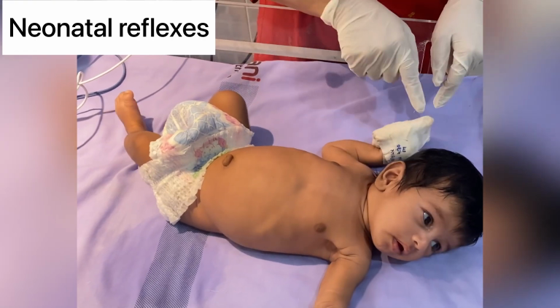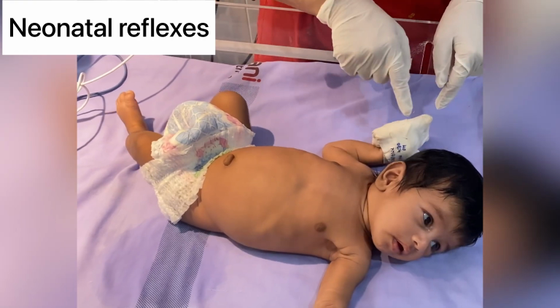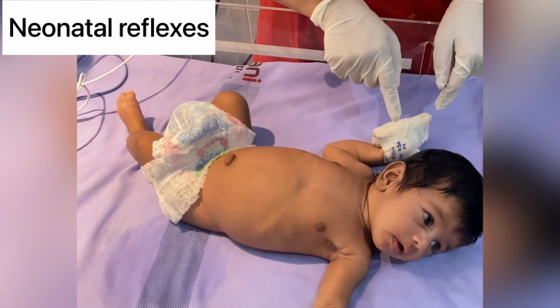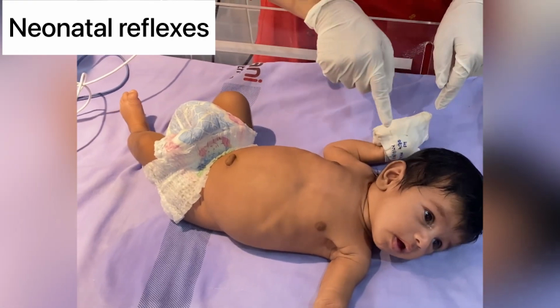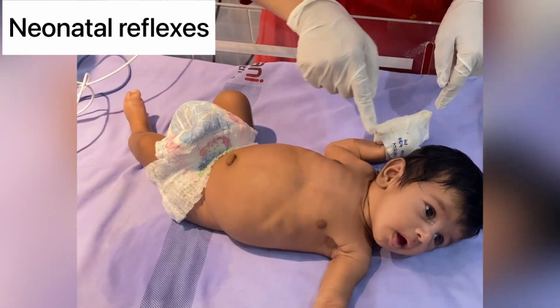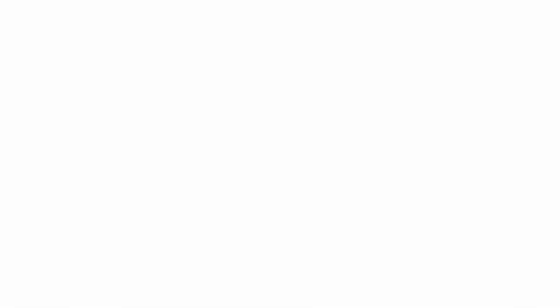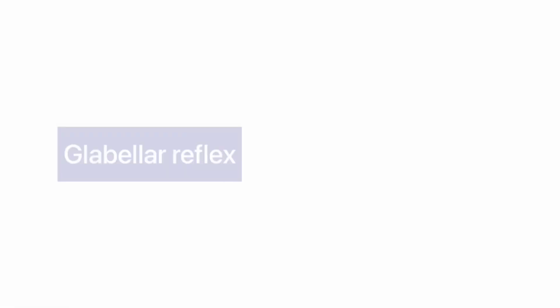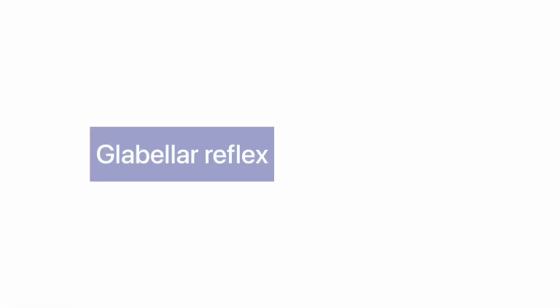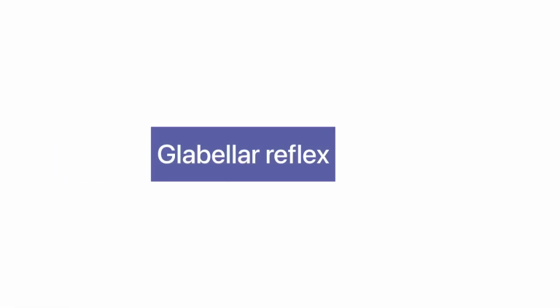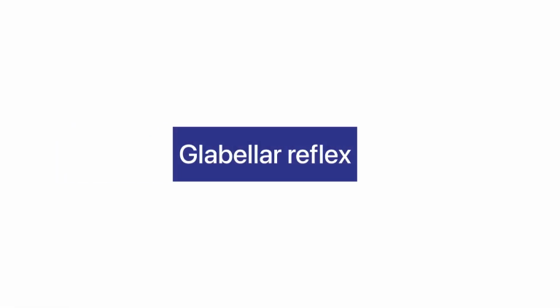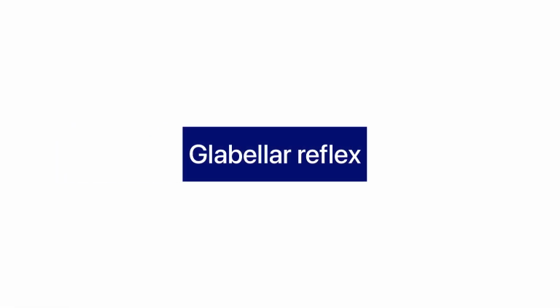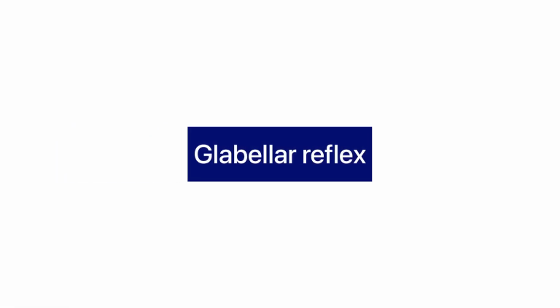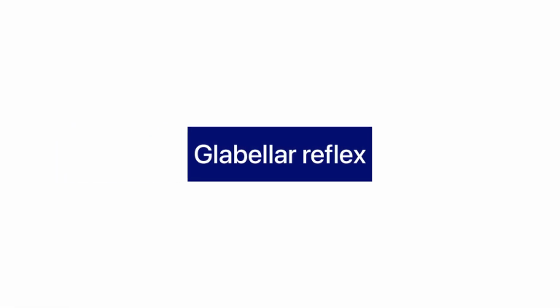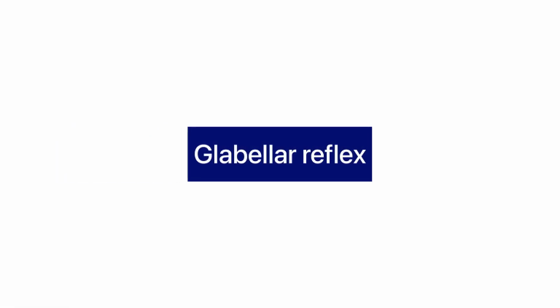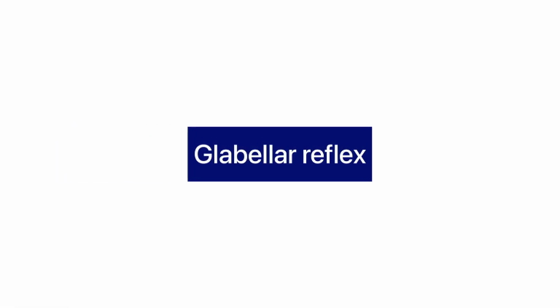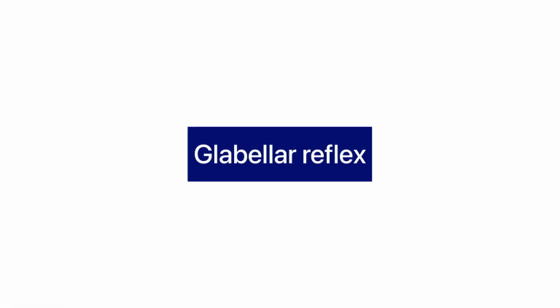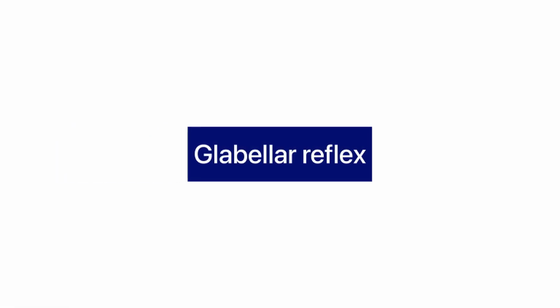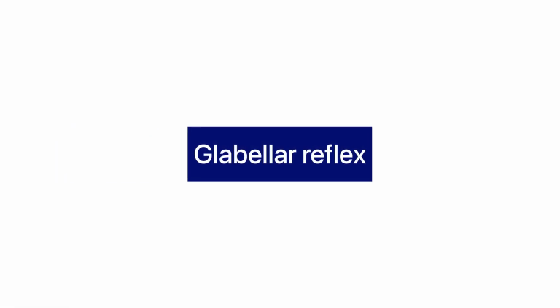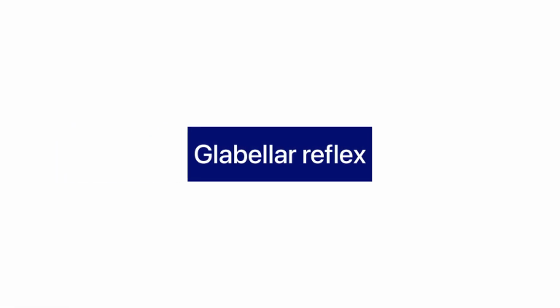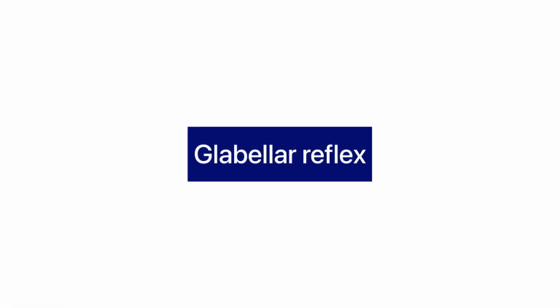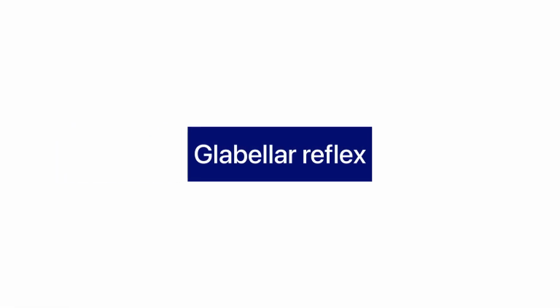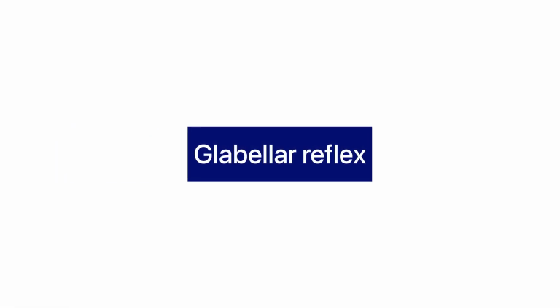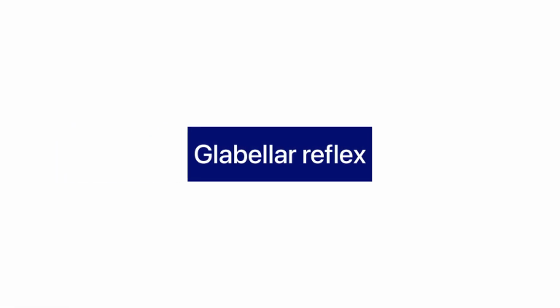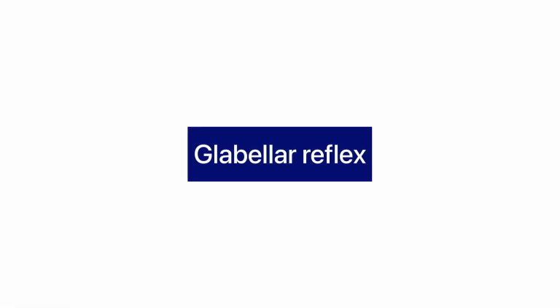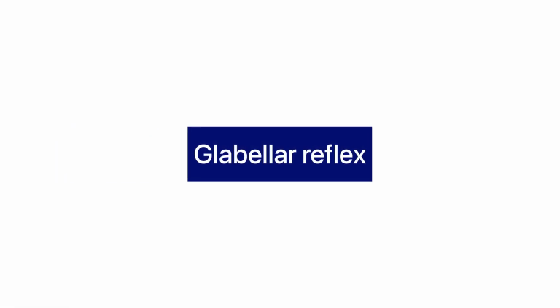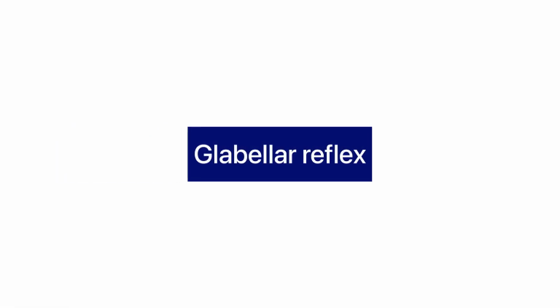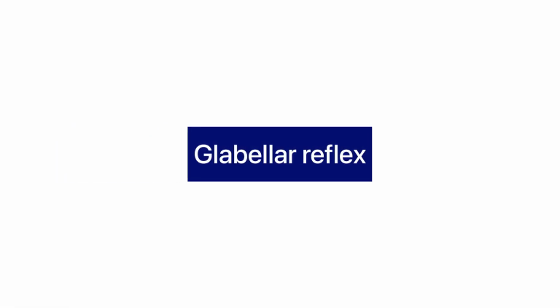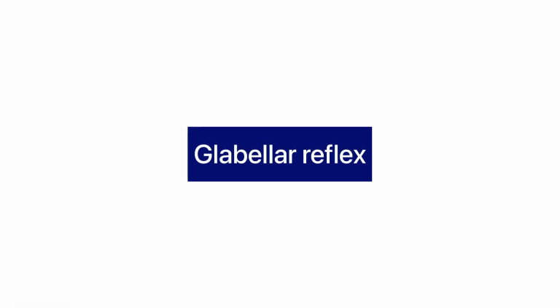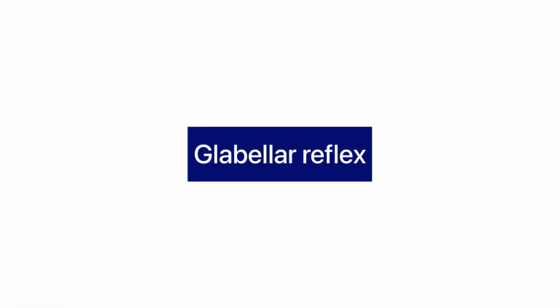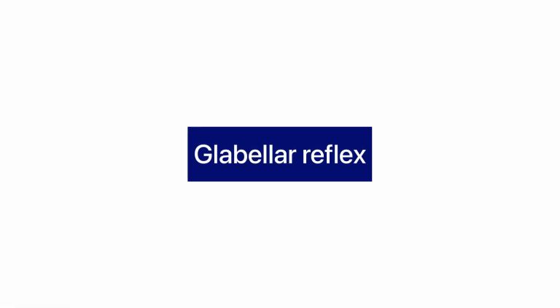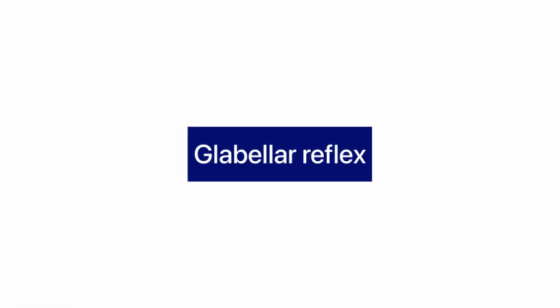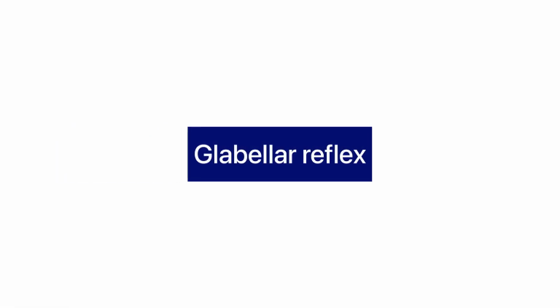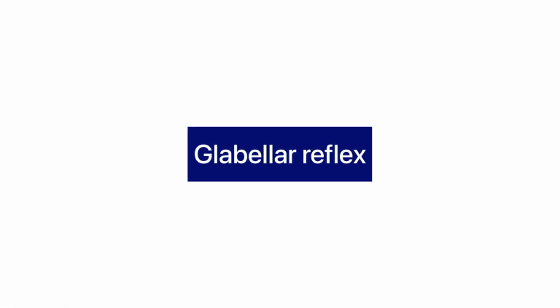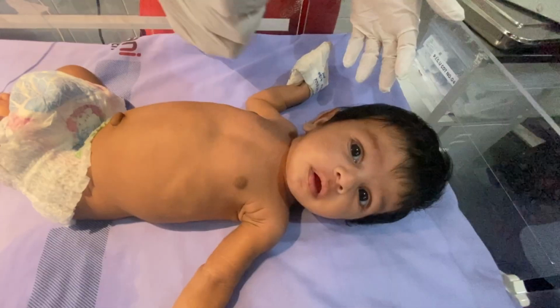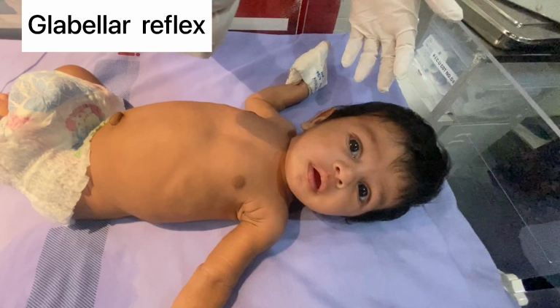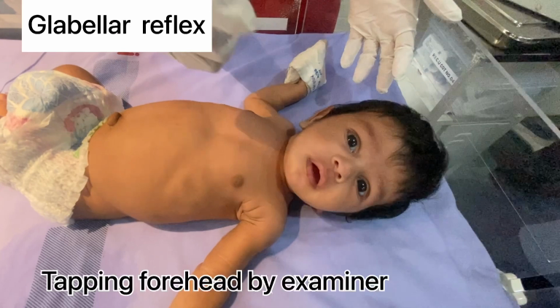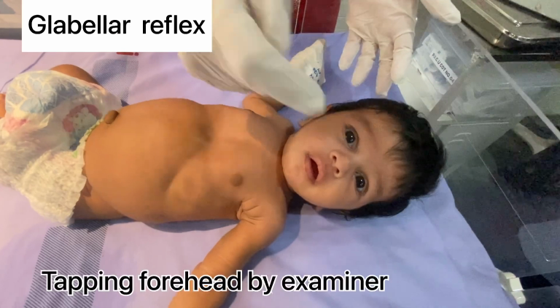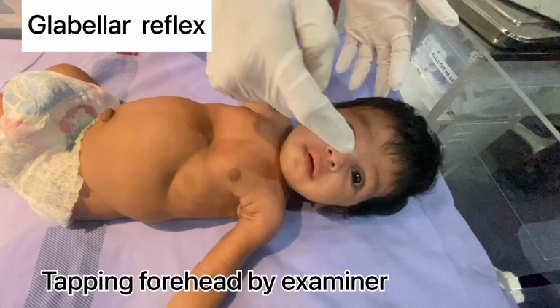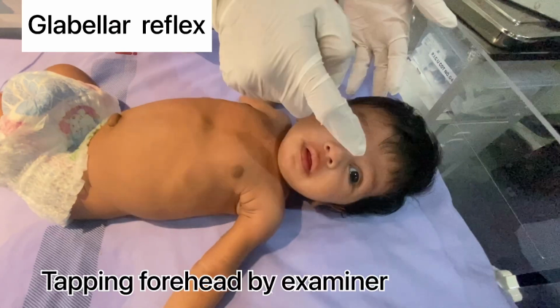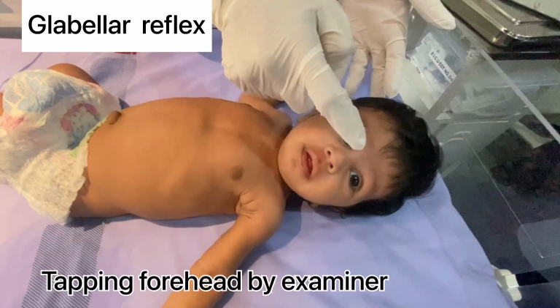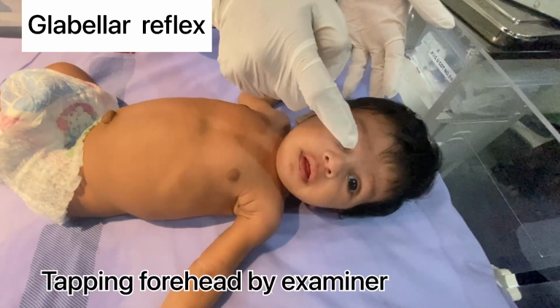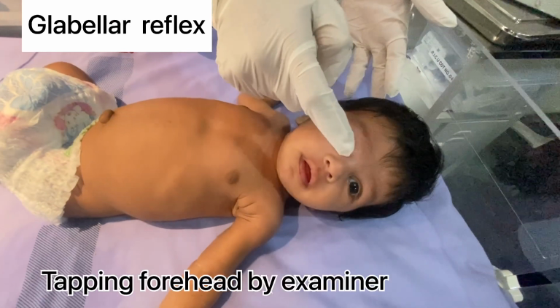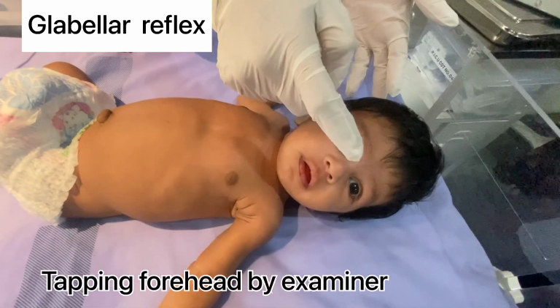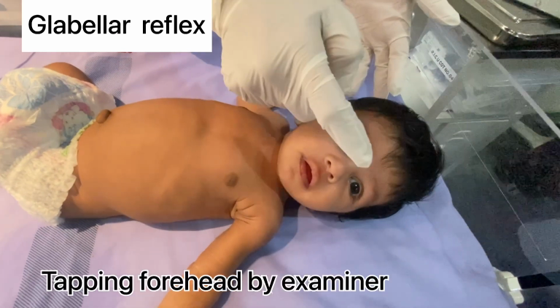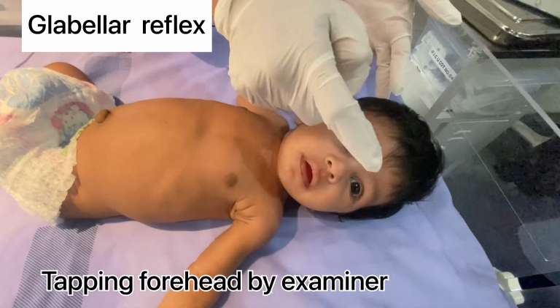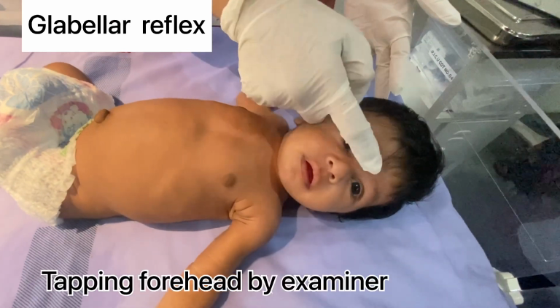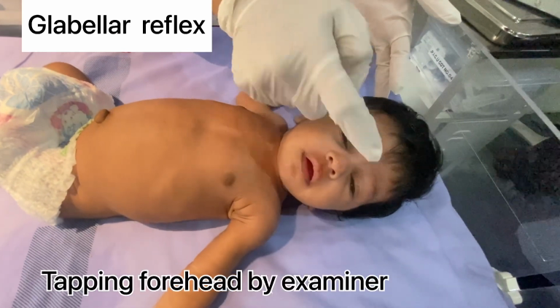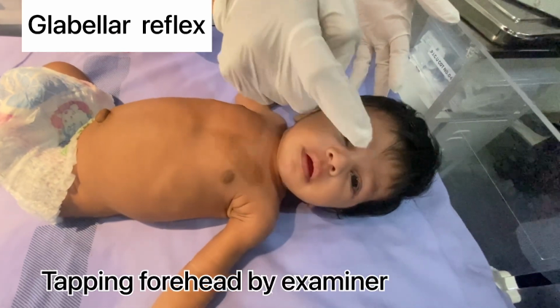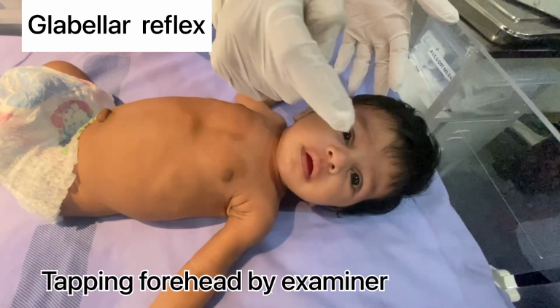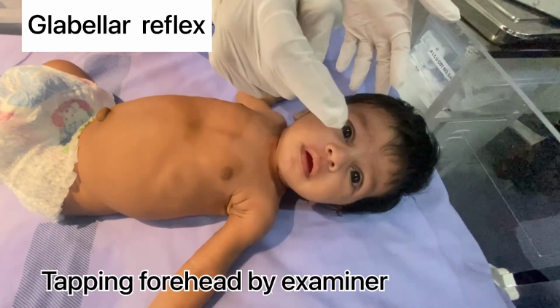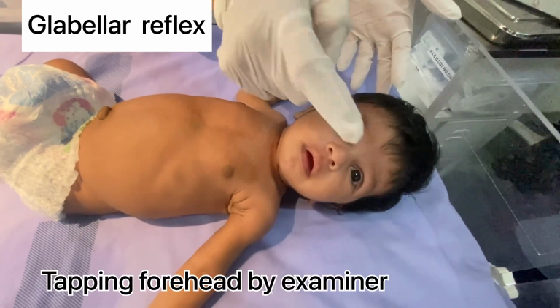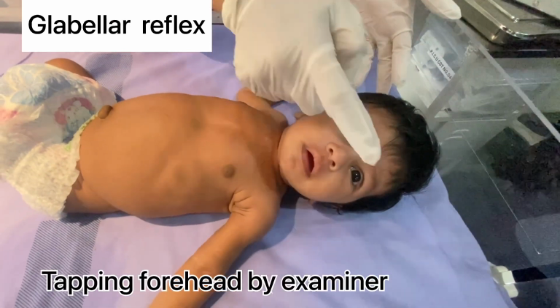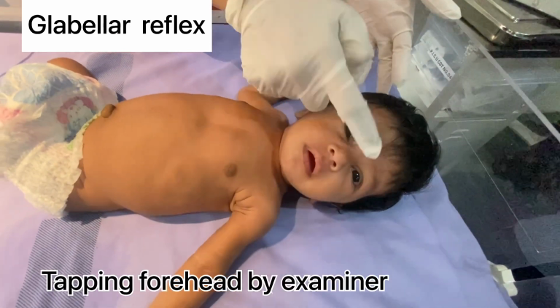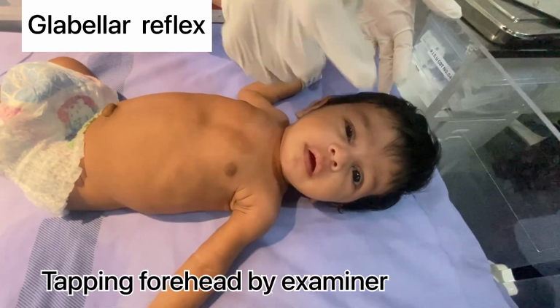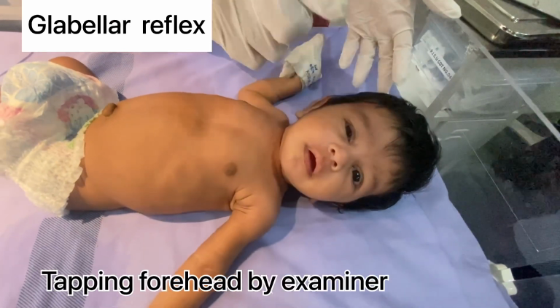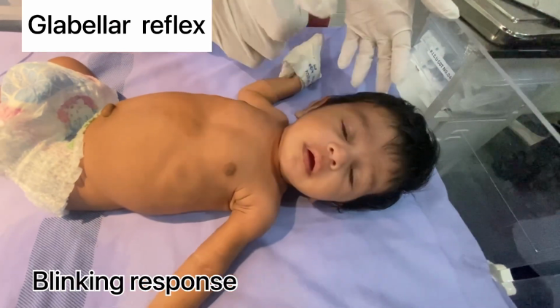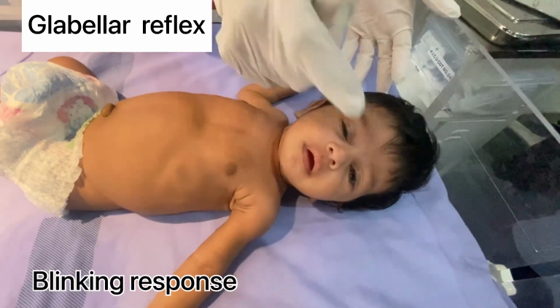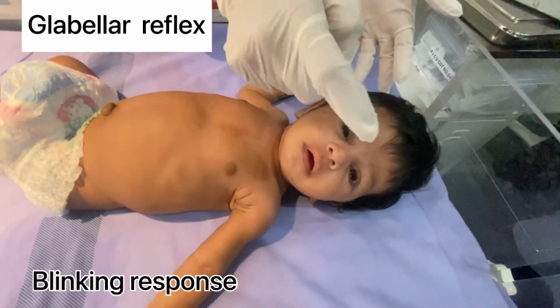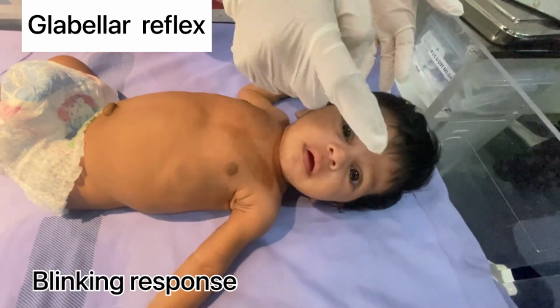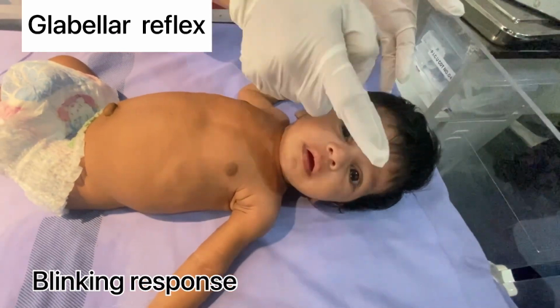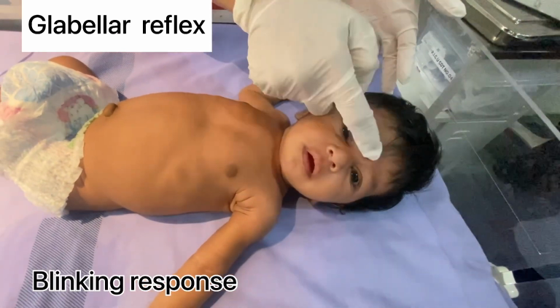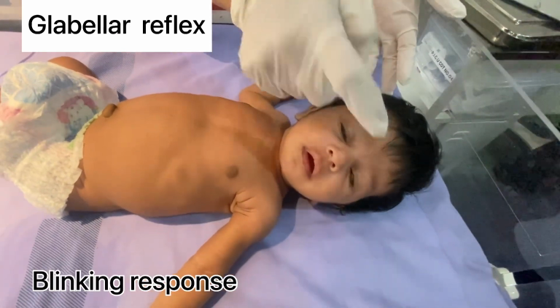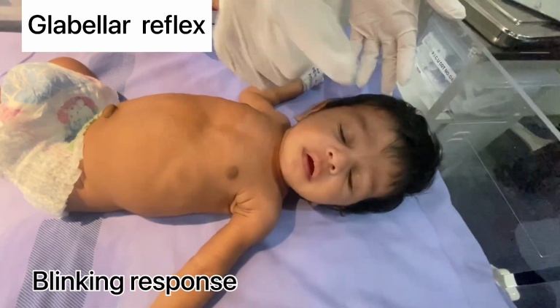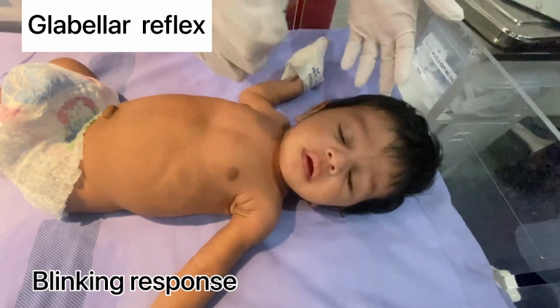Glabella reflex: tap the forehead of the baby and look for a blinking response.